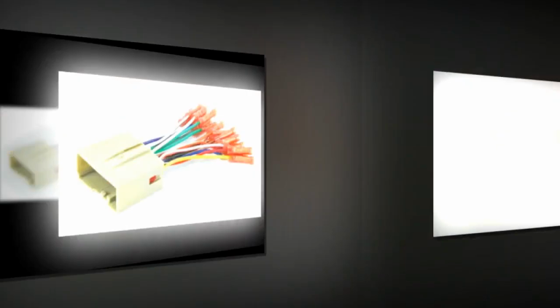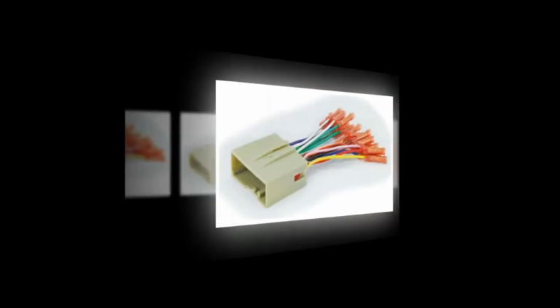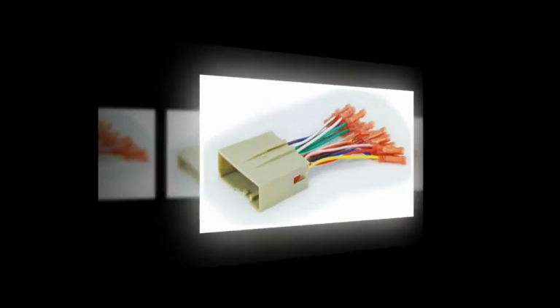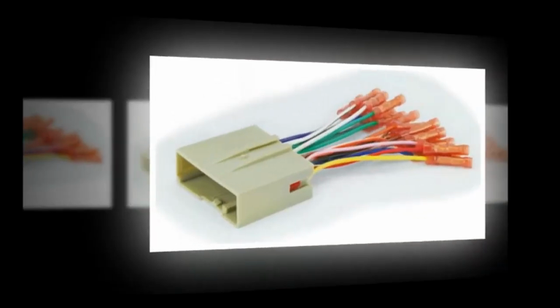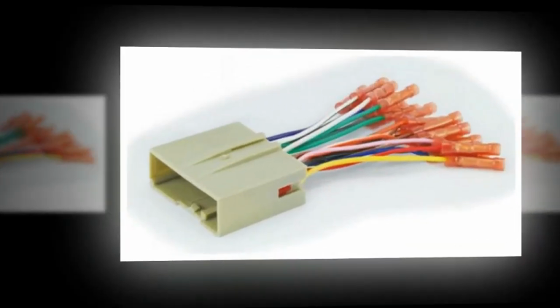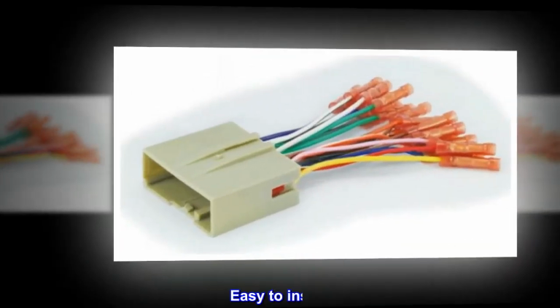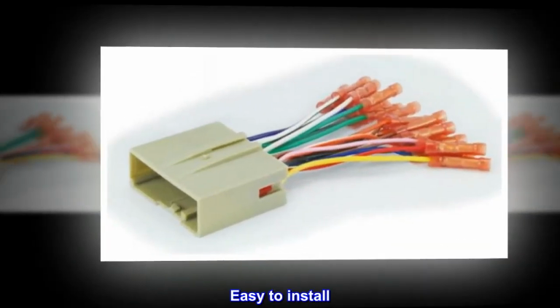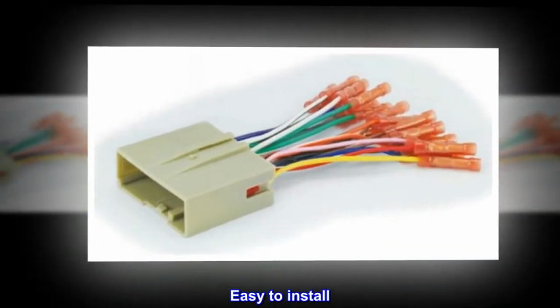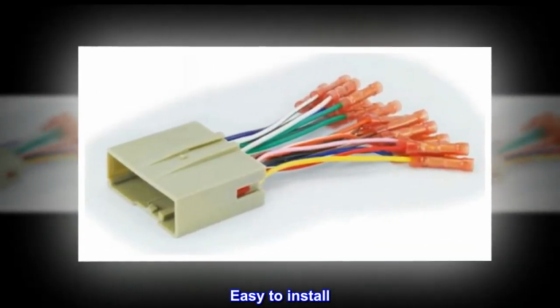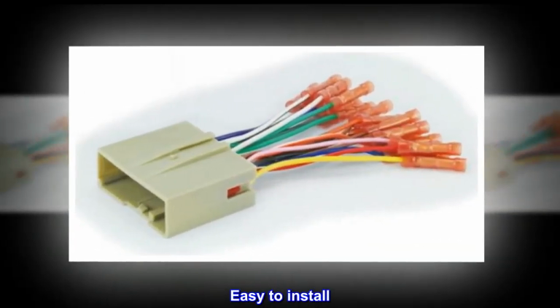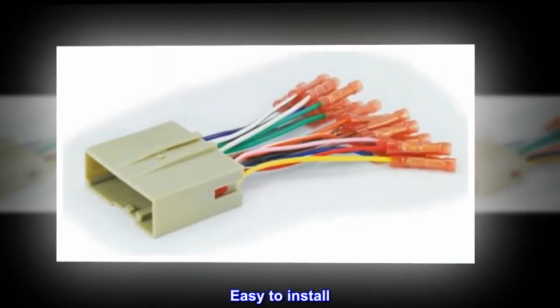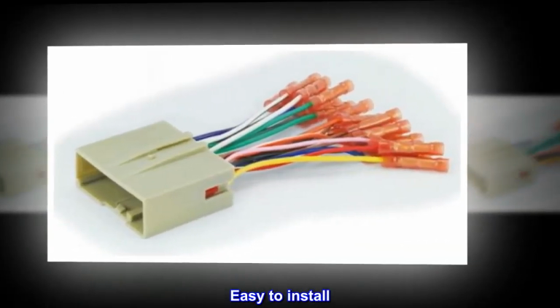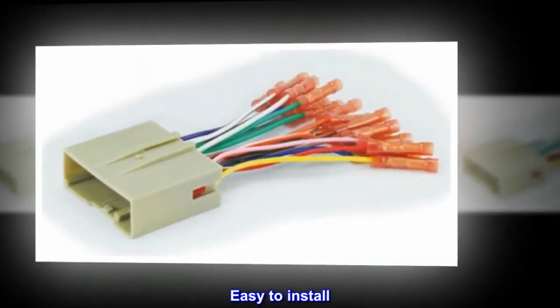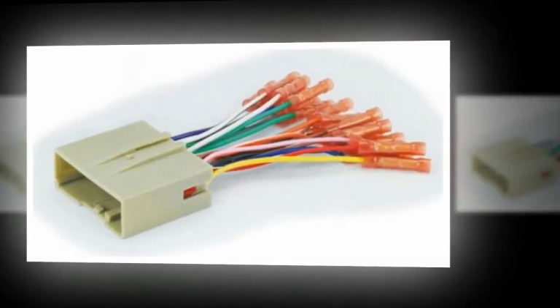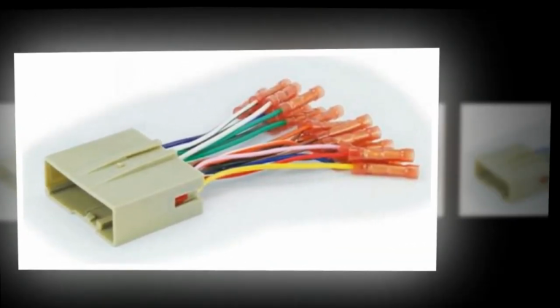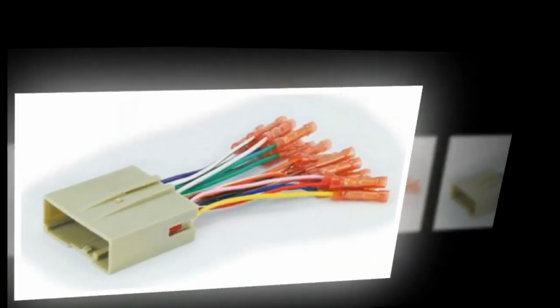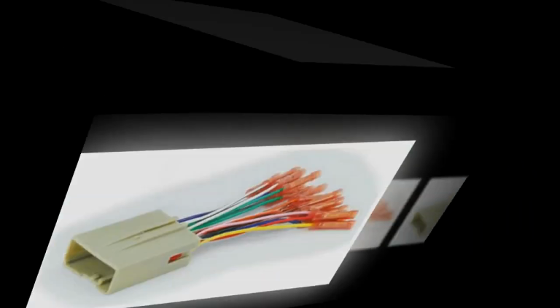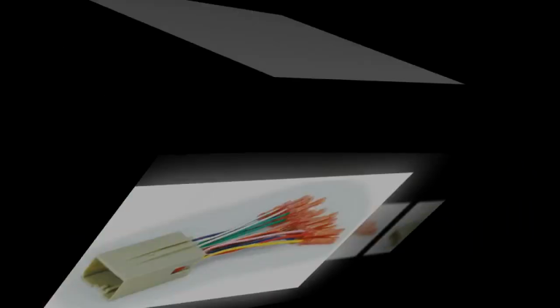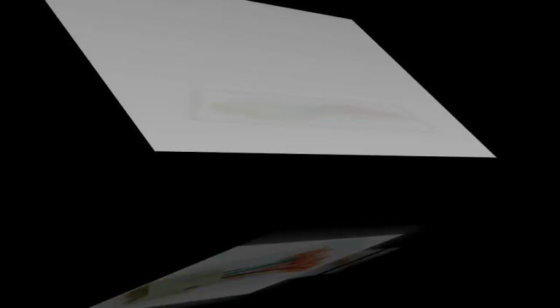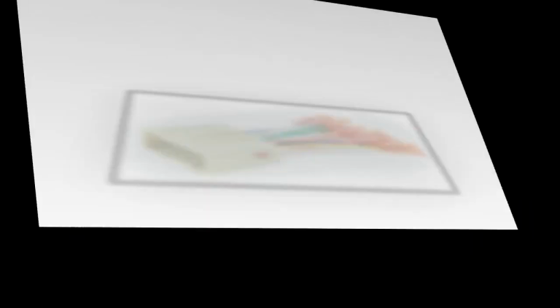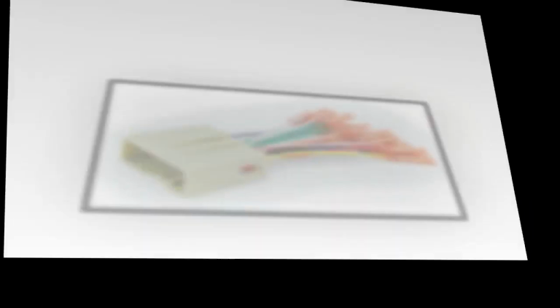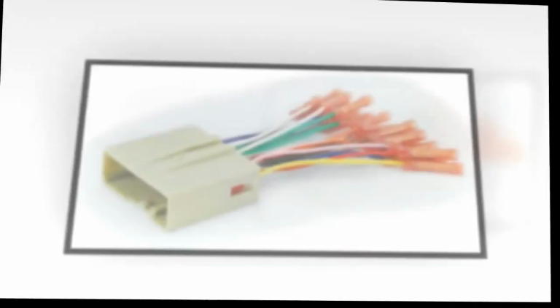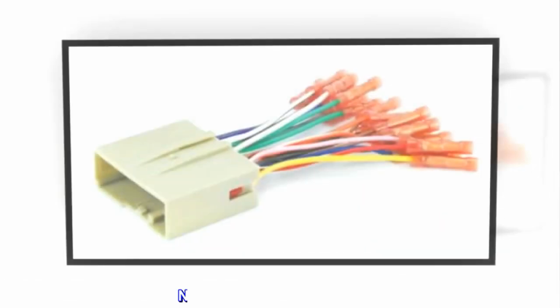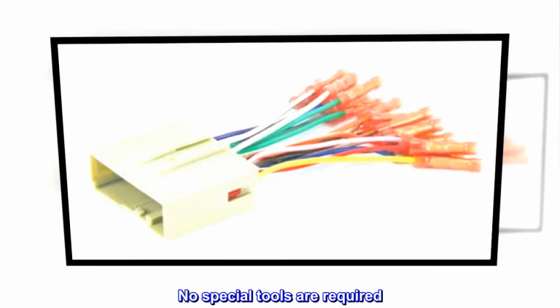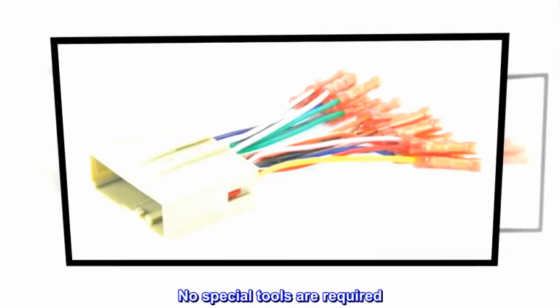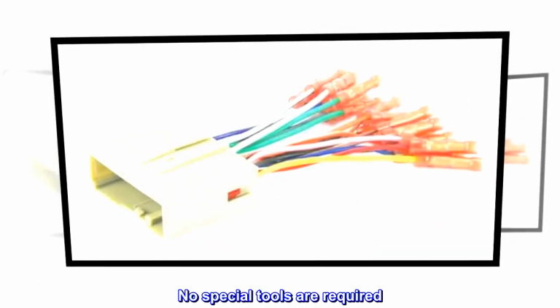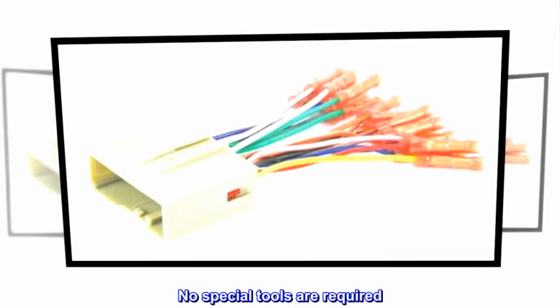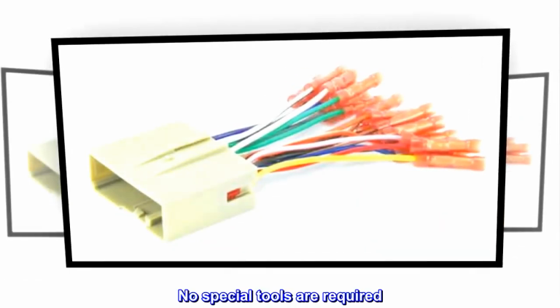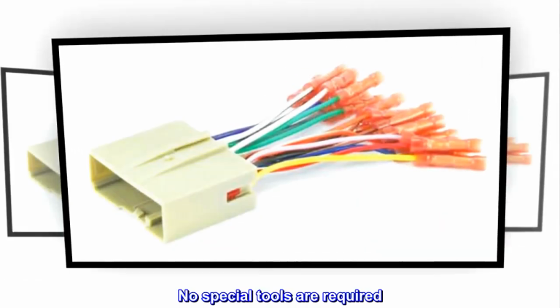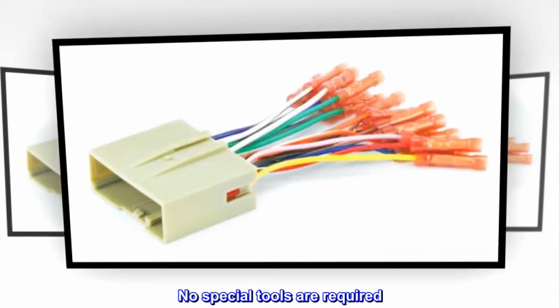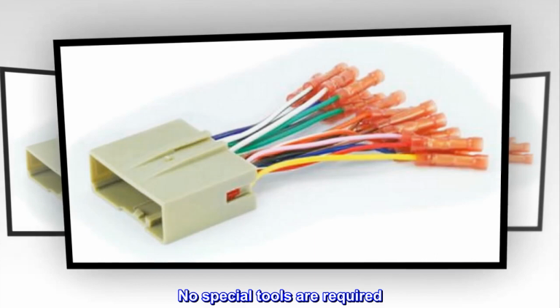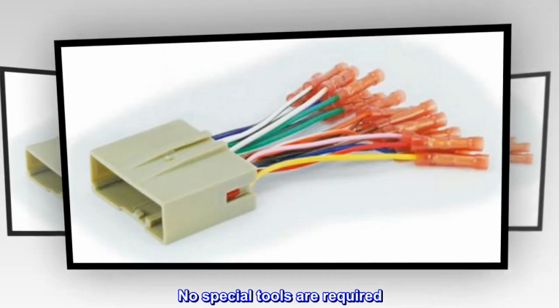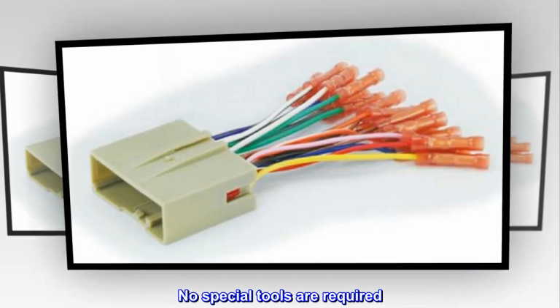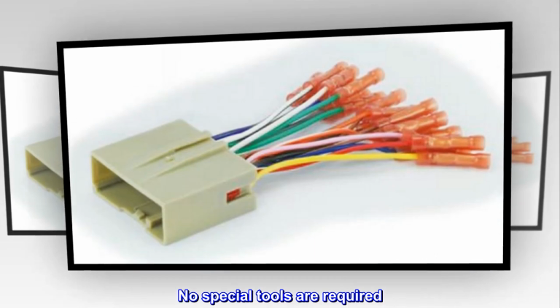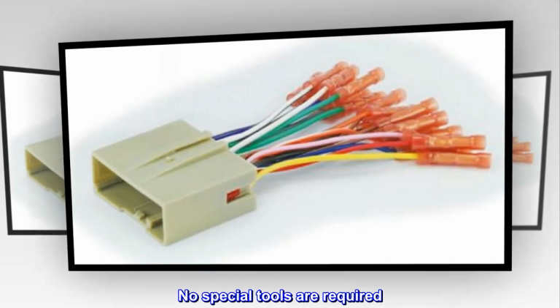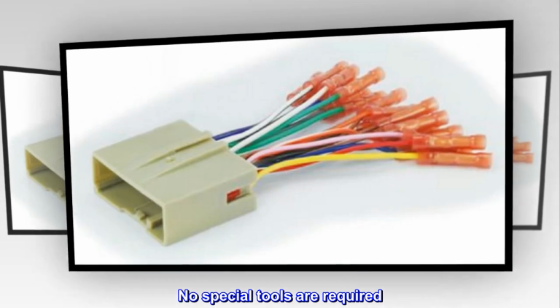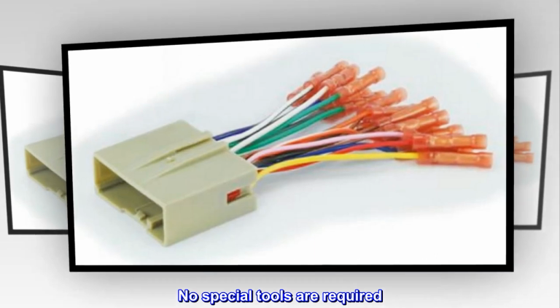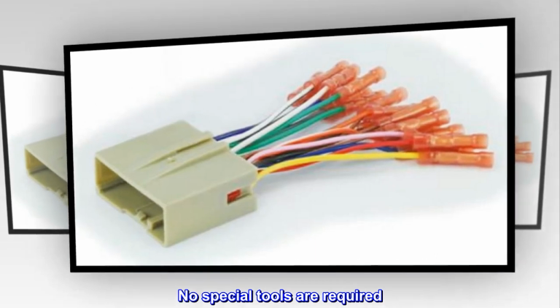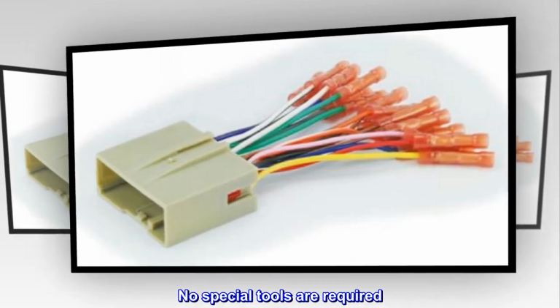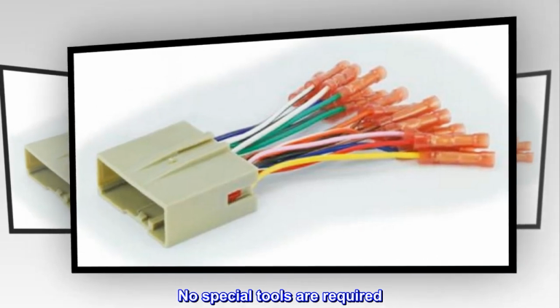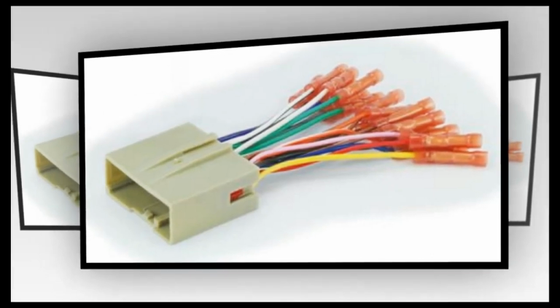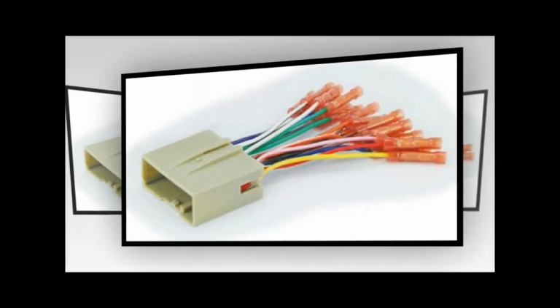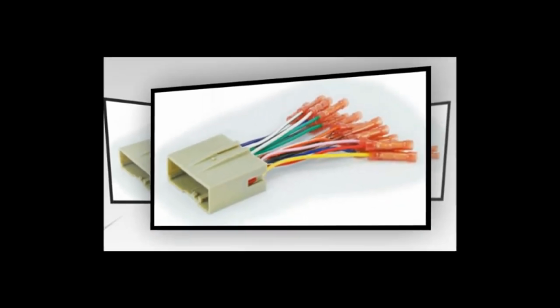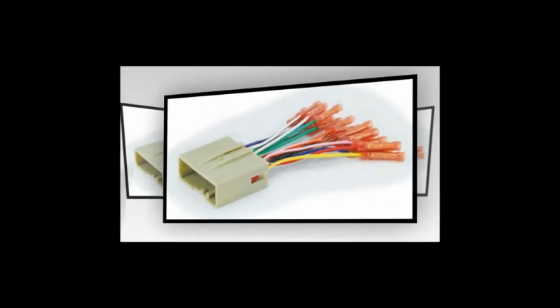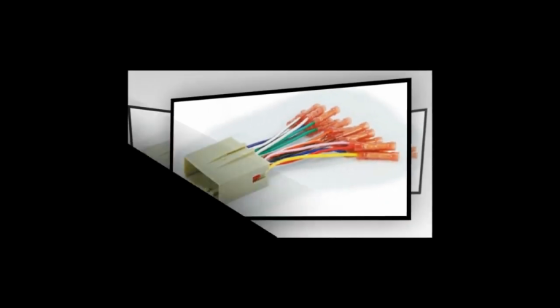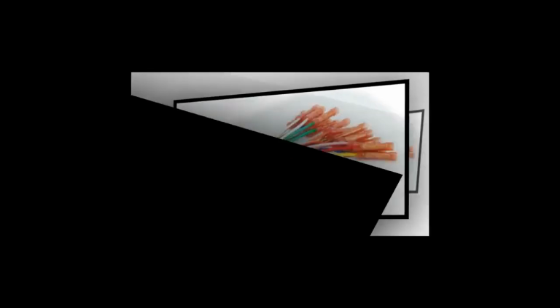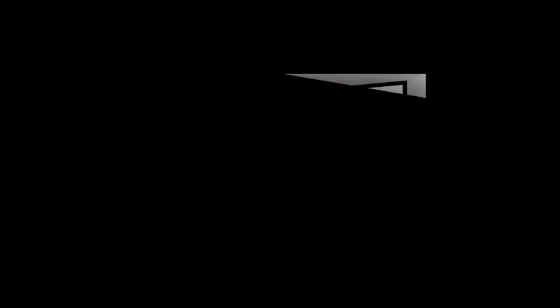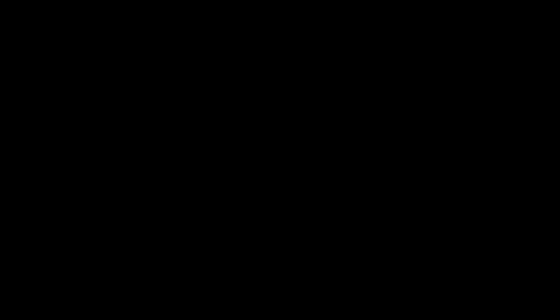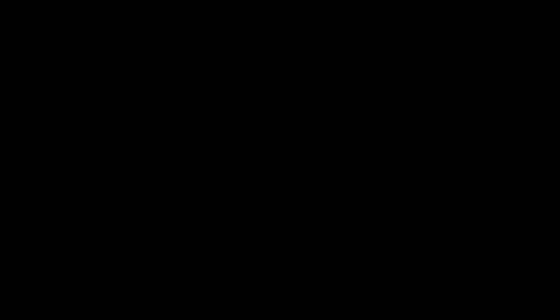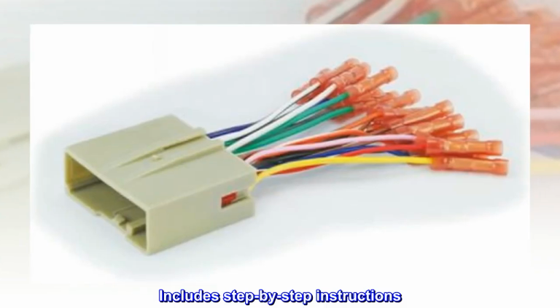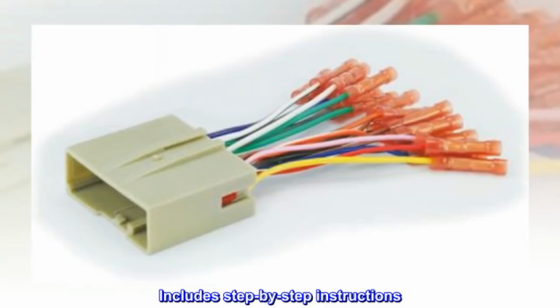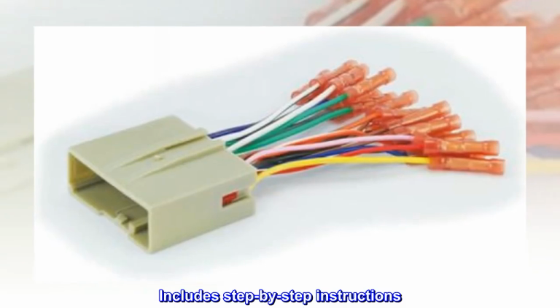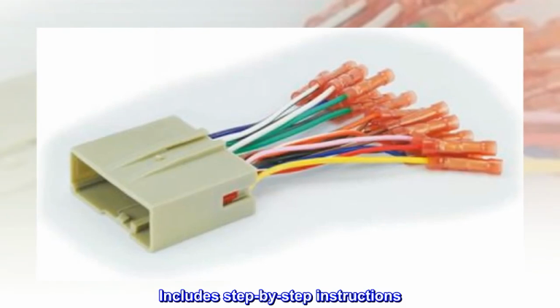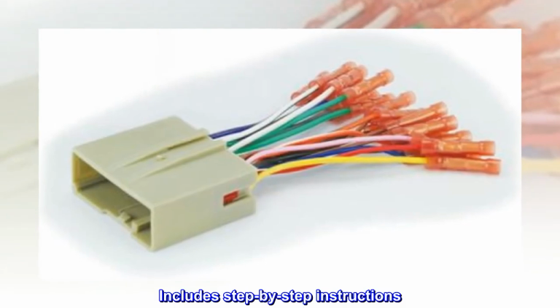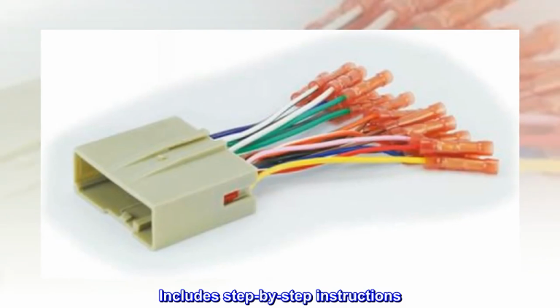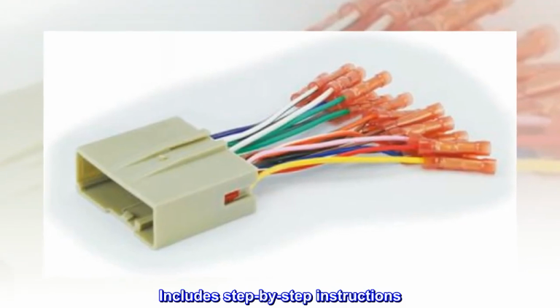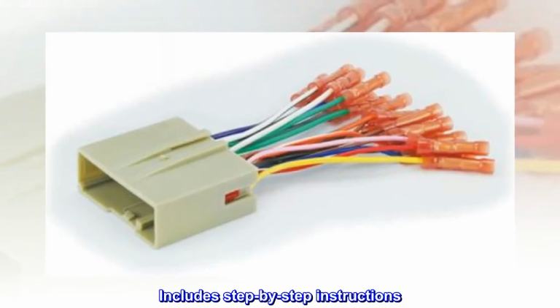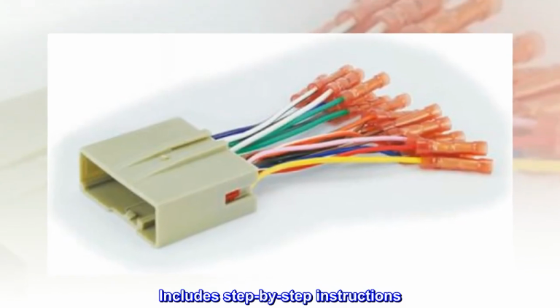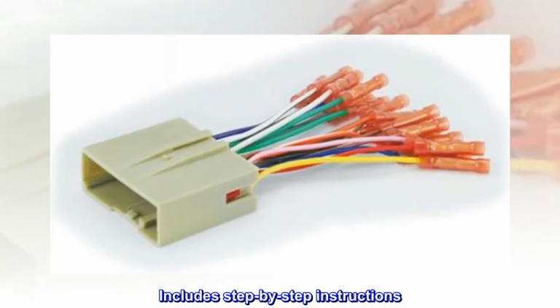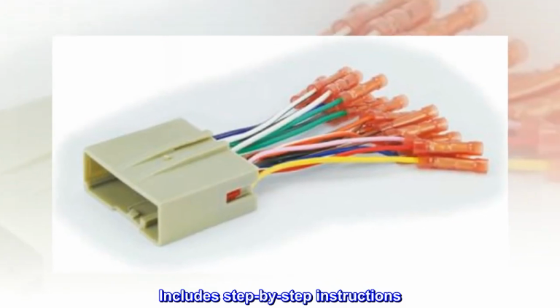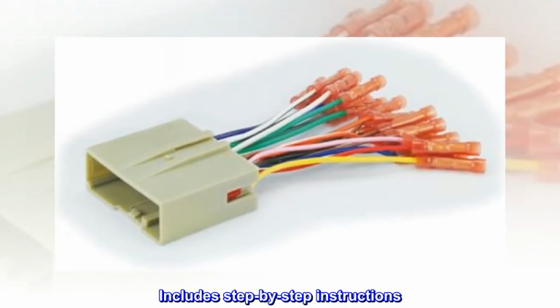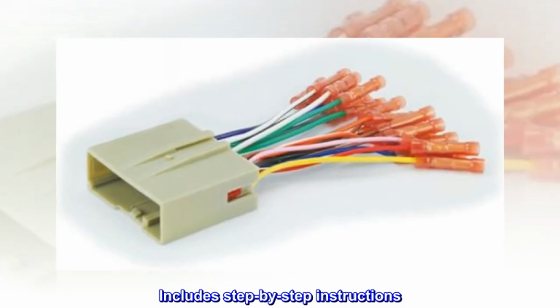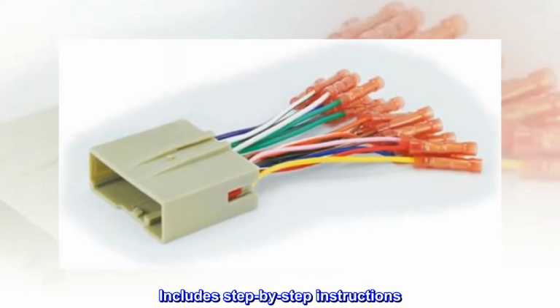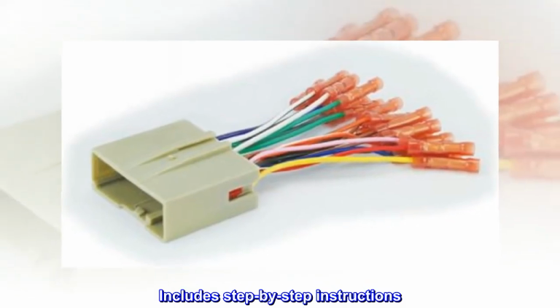Easy to install. No special tools are required. Includes step-by-step instructions.